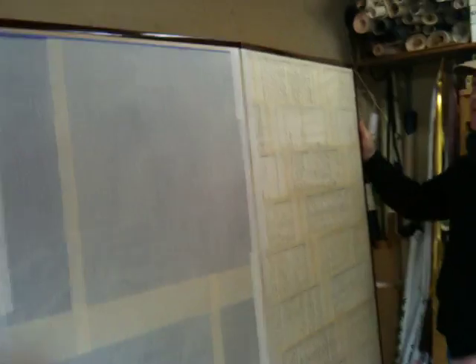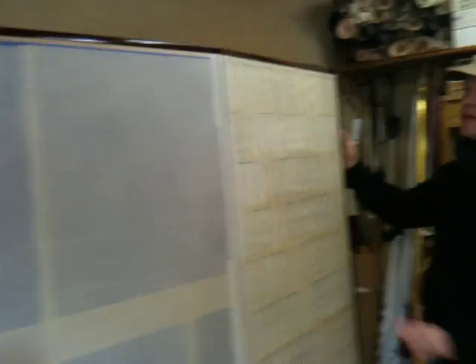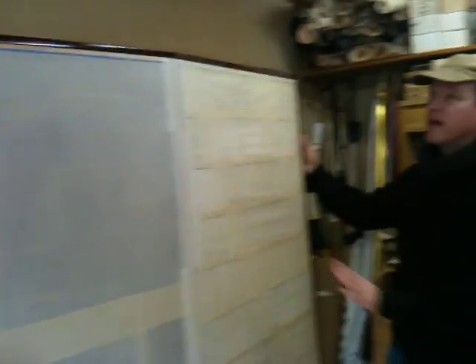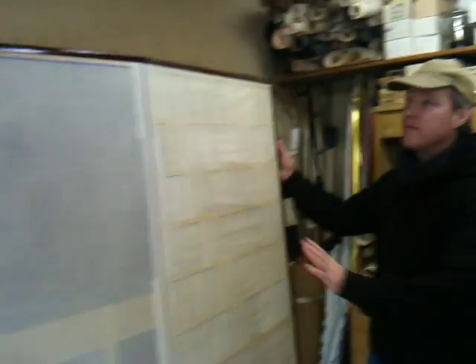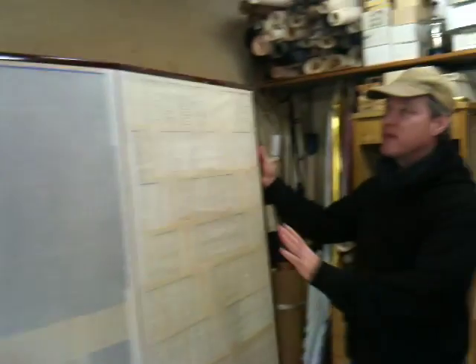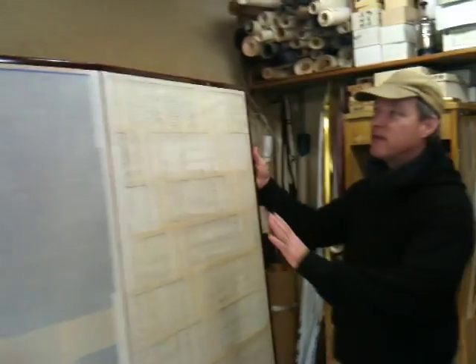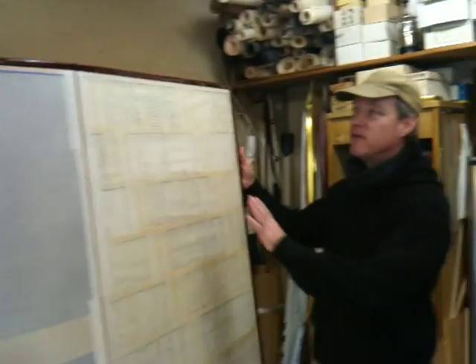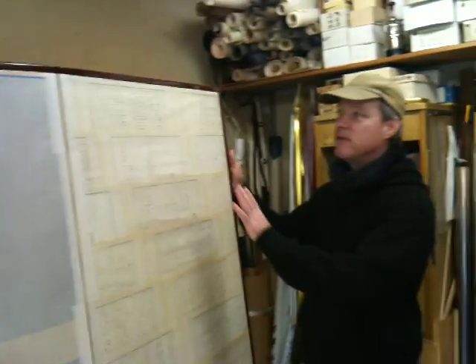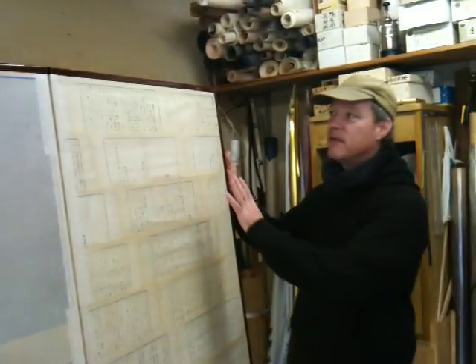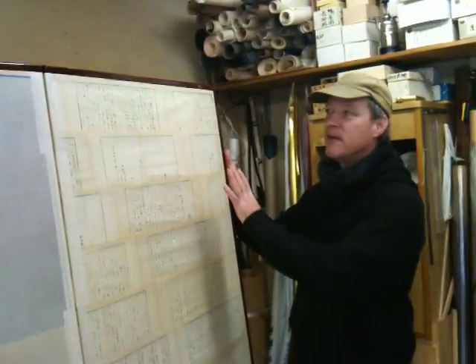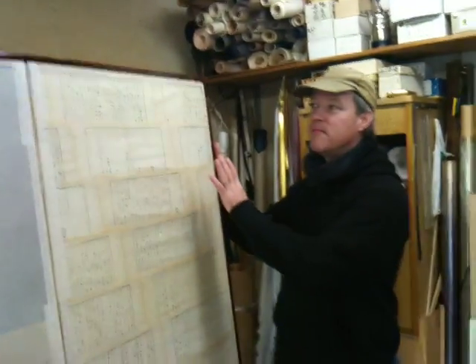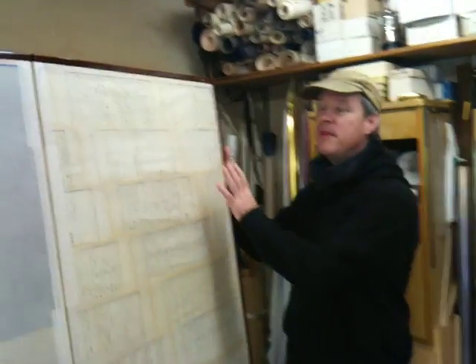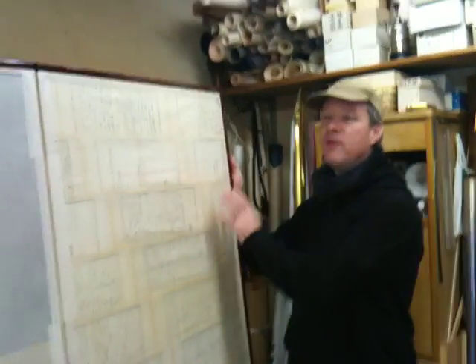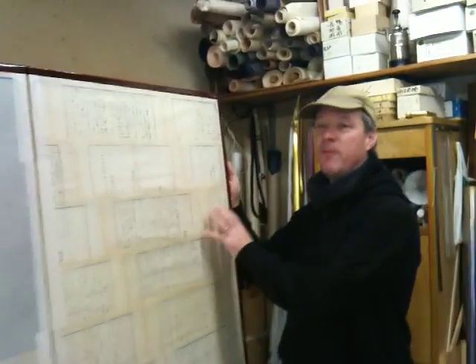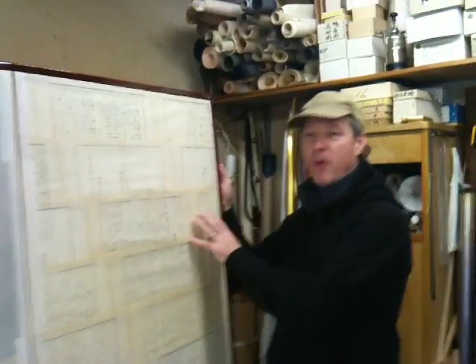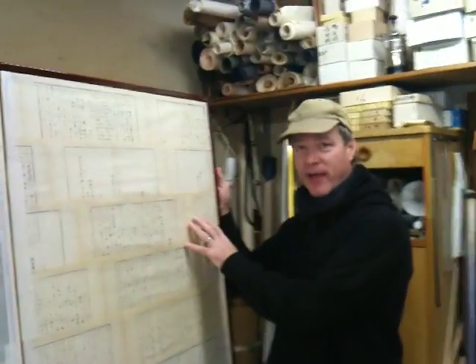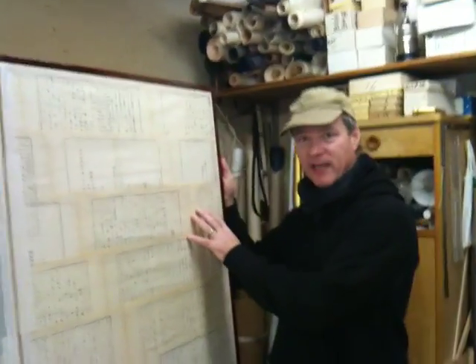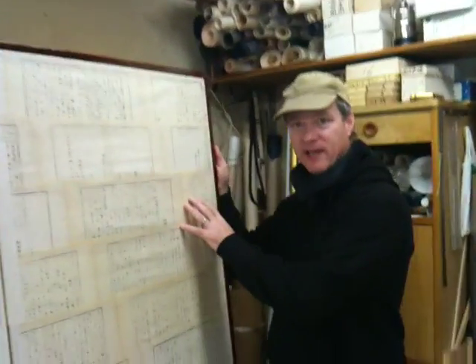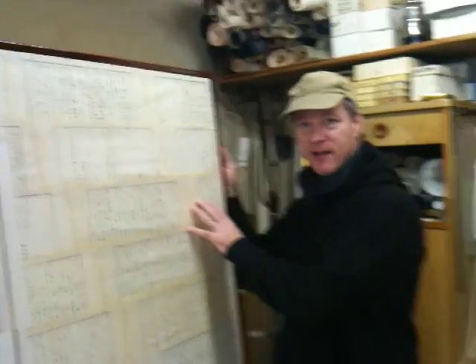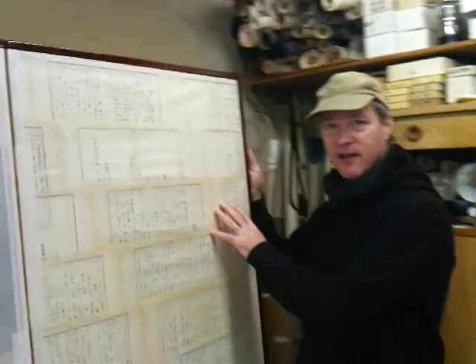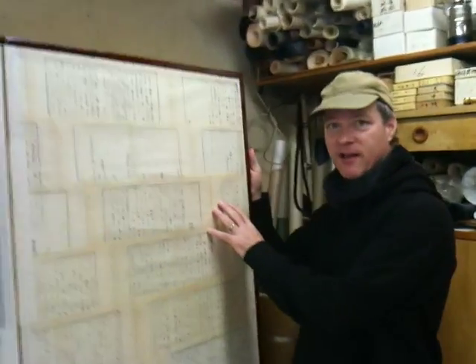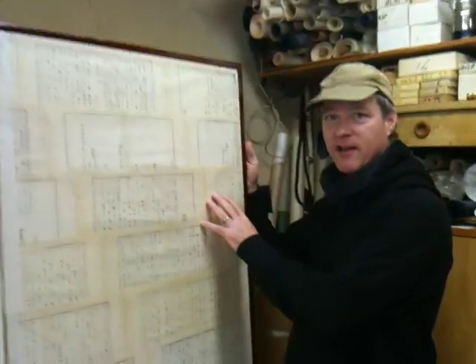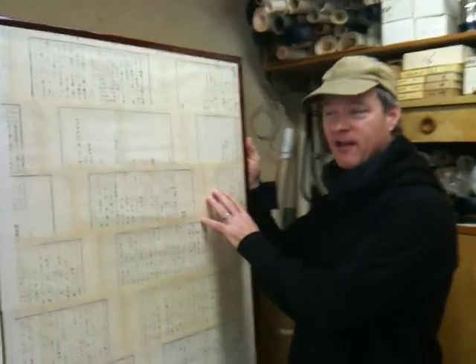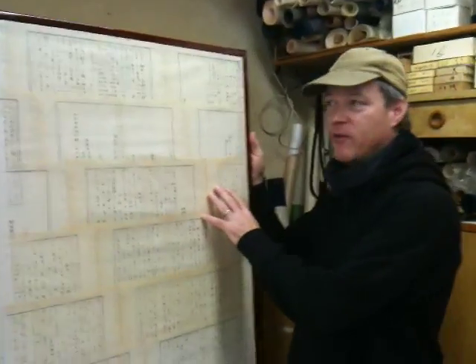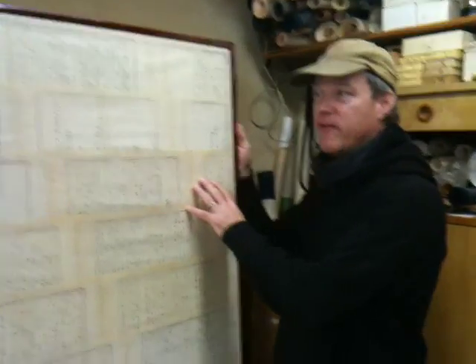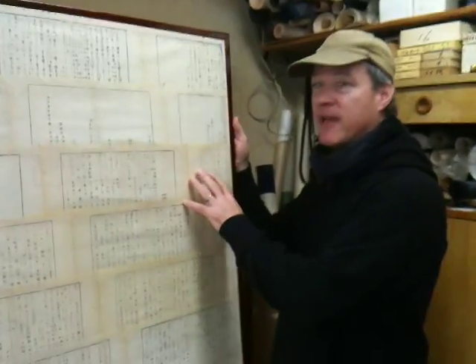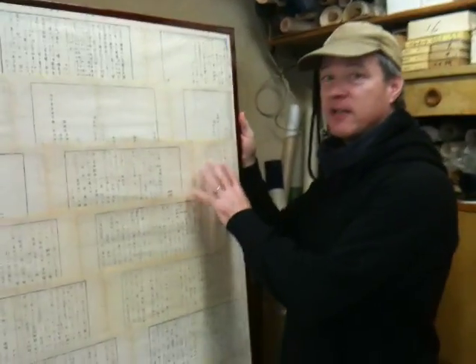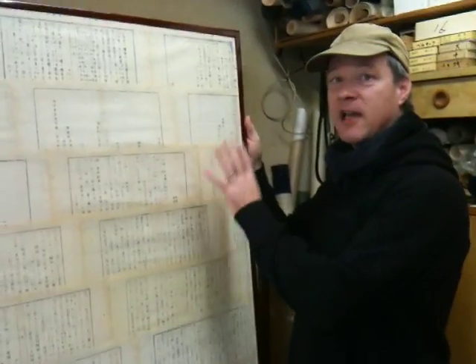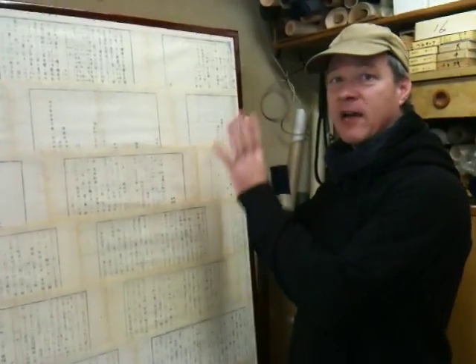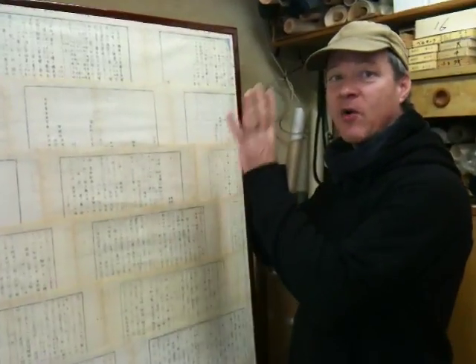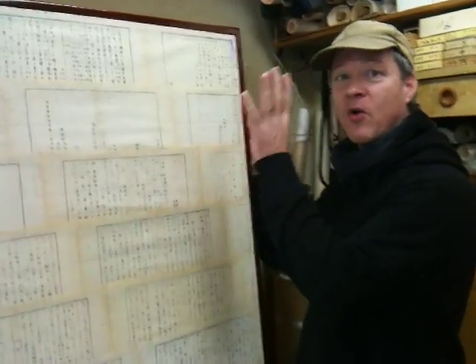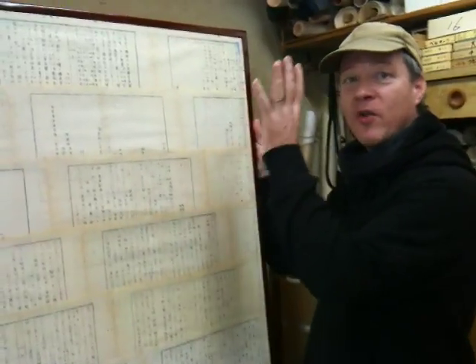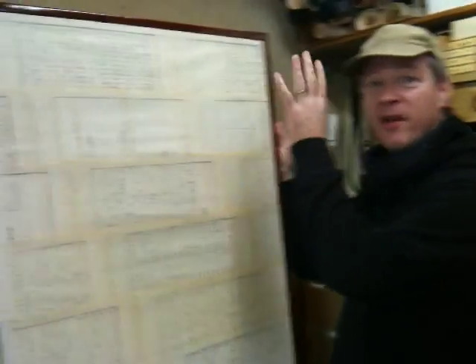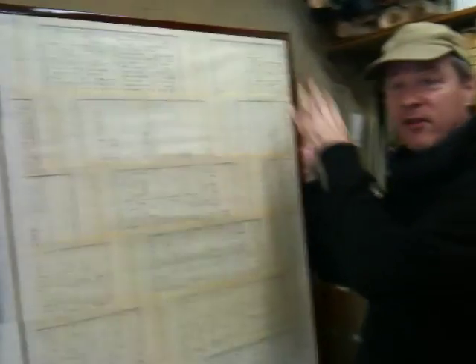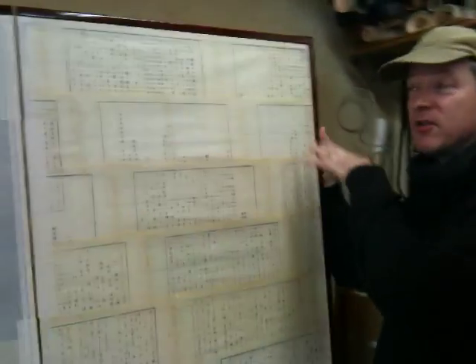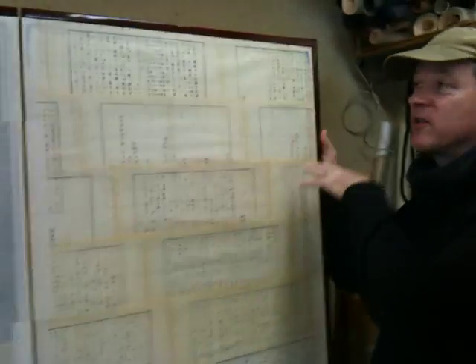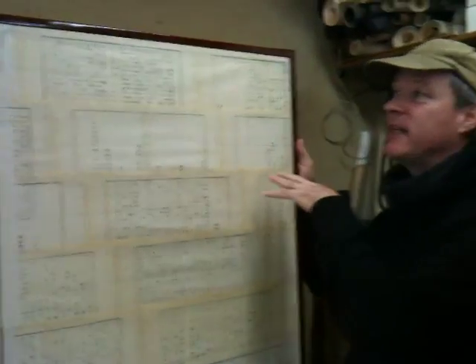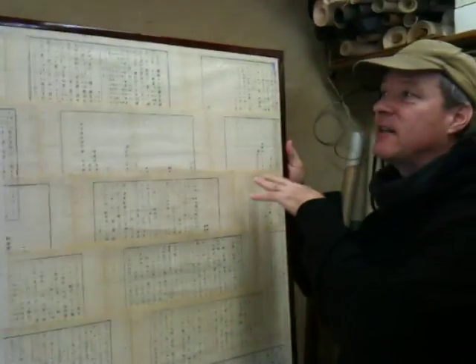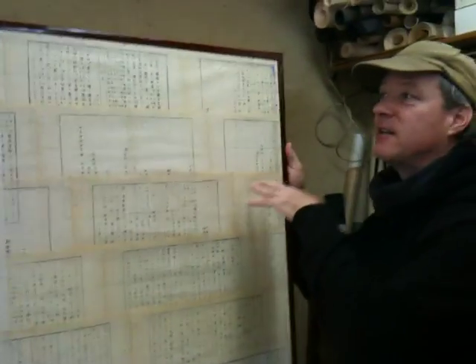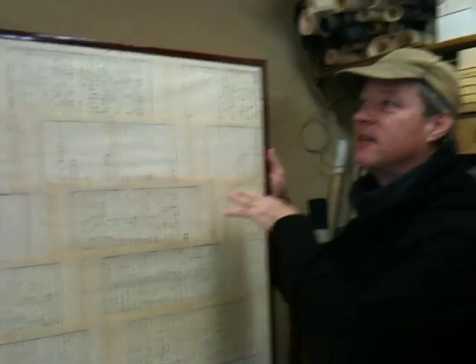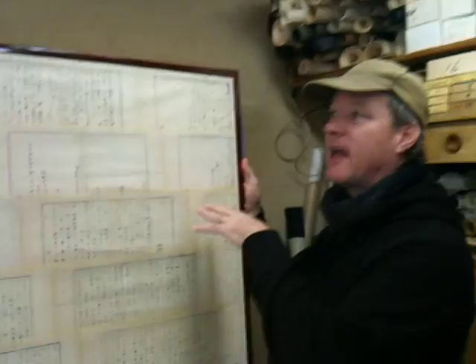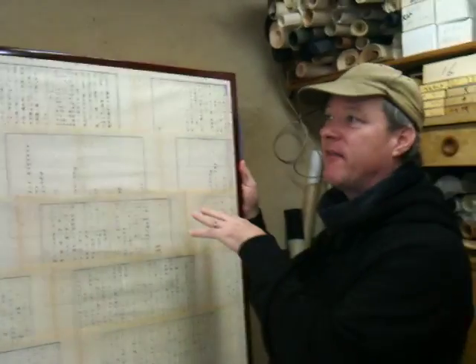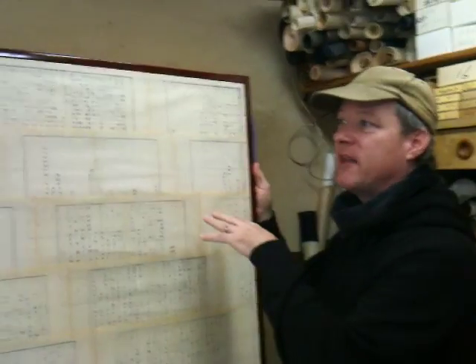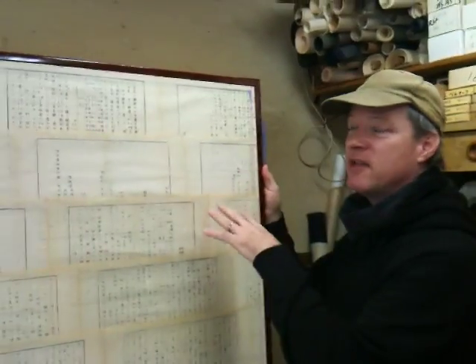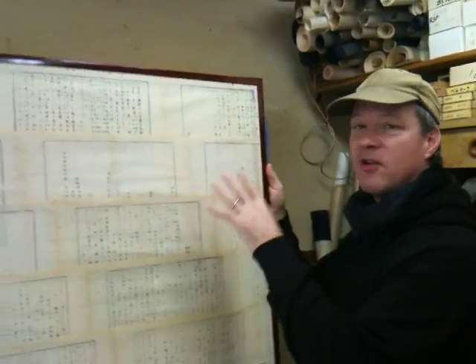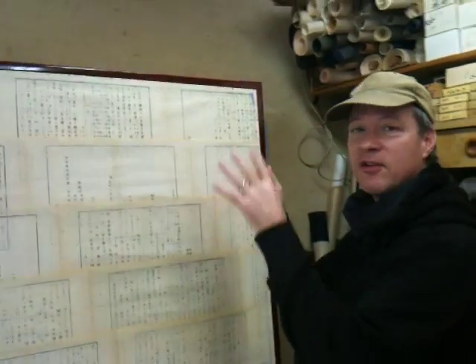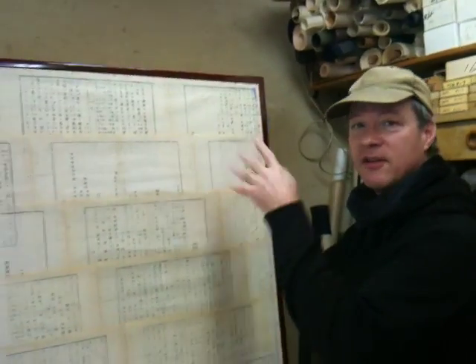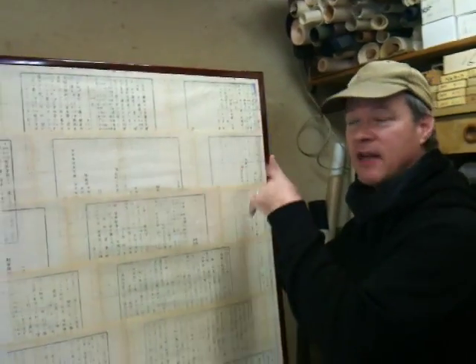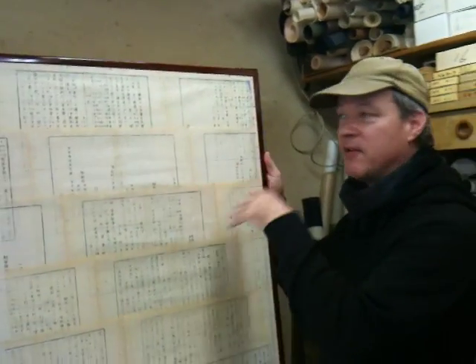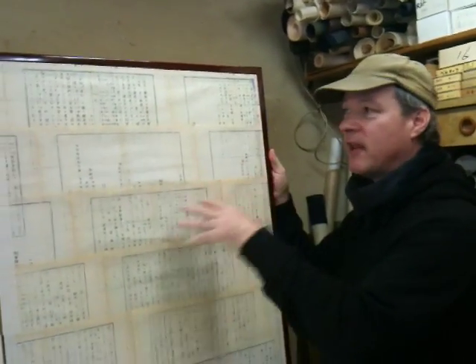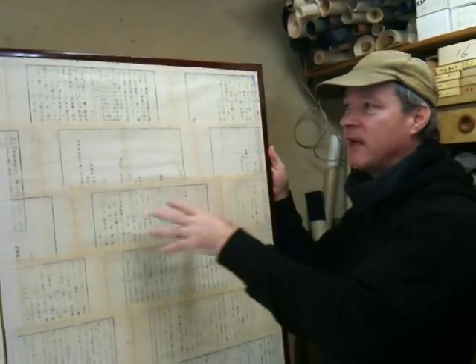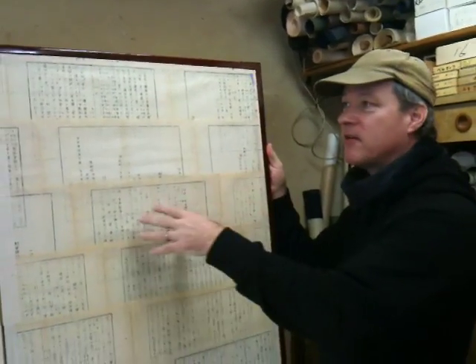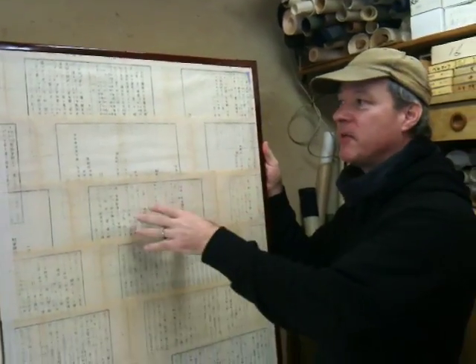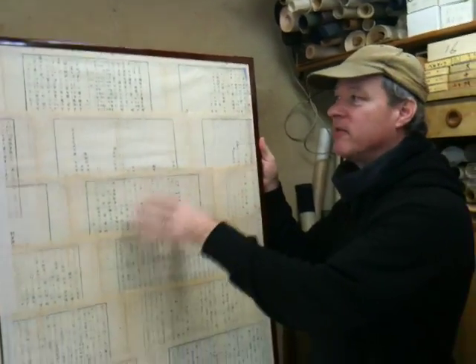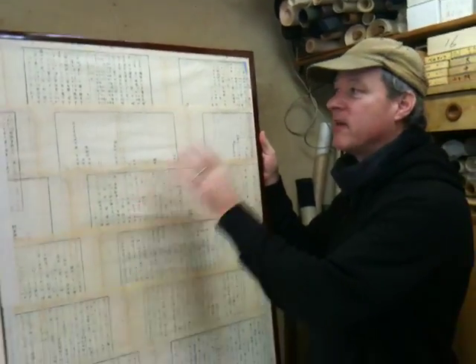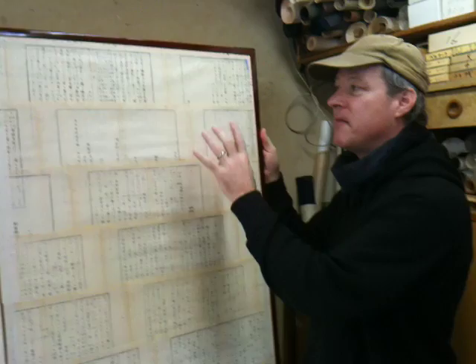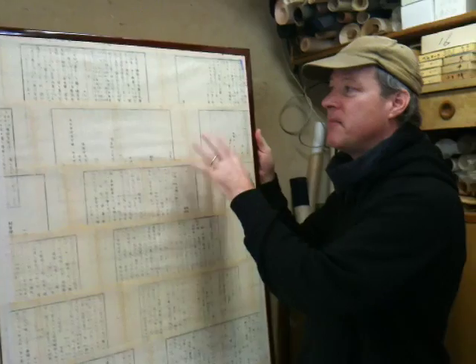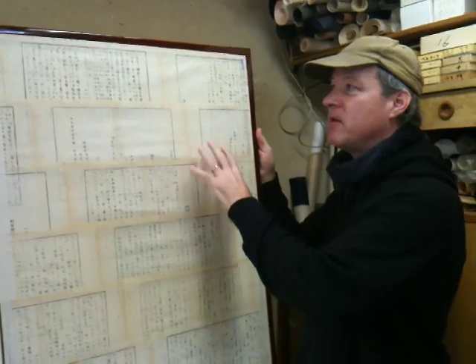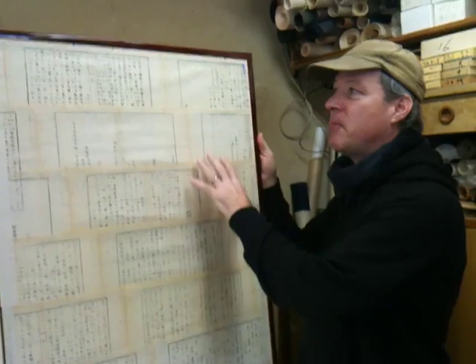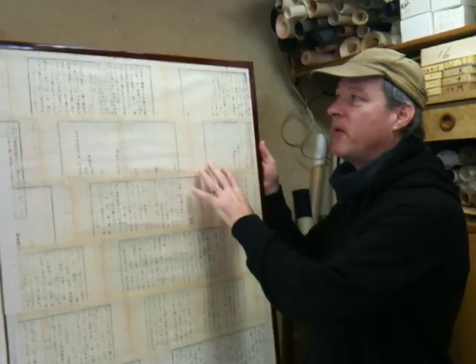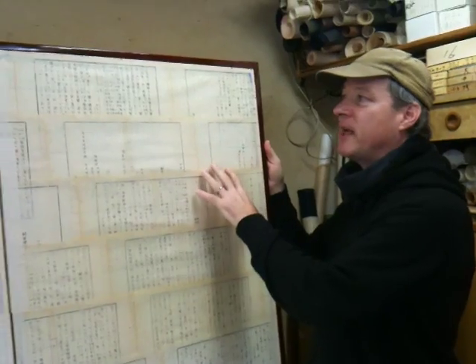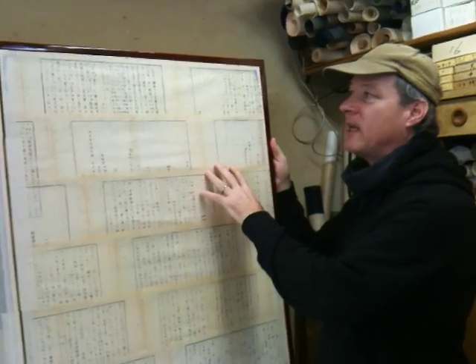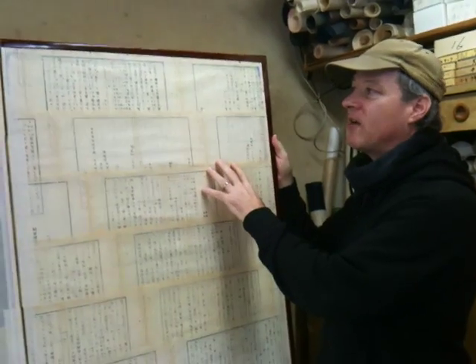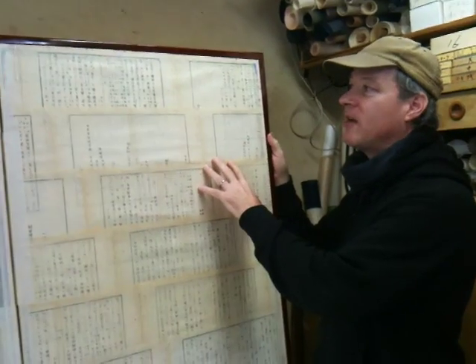Then we come to the middle point. We've actually got a whole other screen to look at that shows the other layers, but we've got a middle point here.